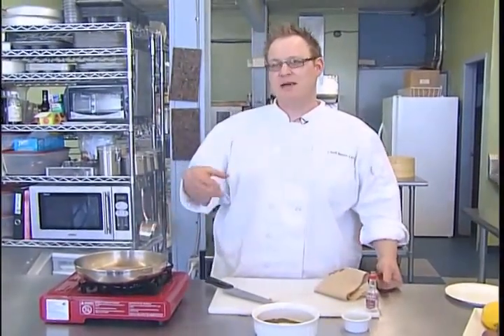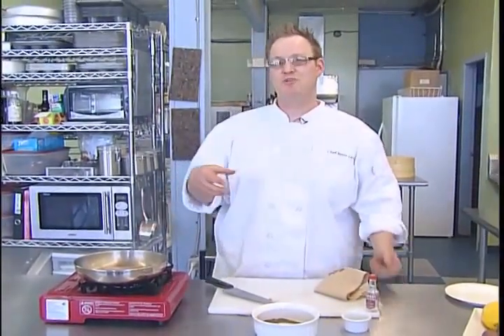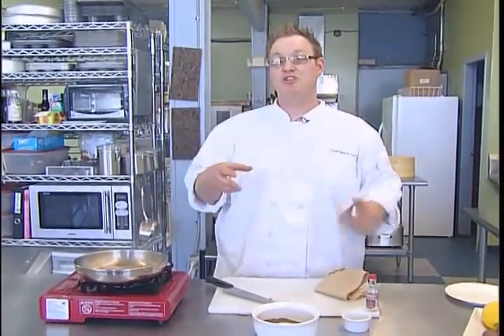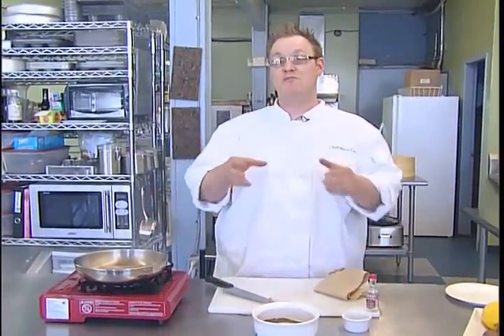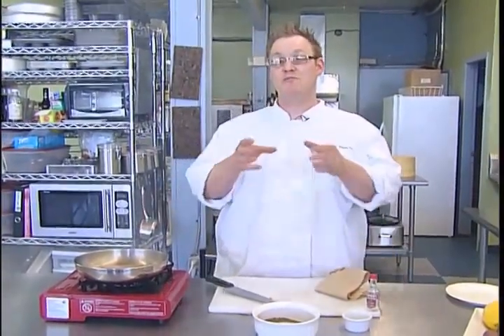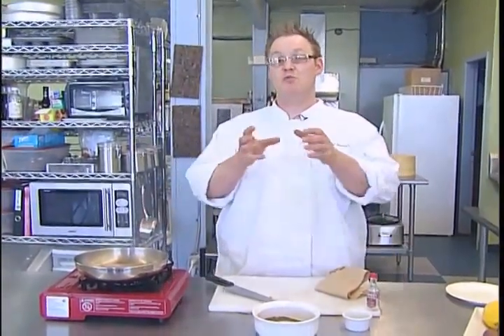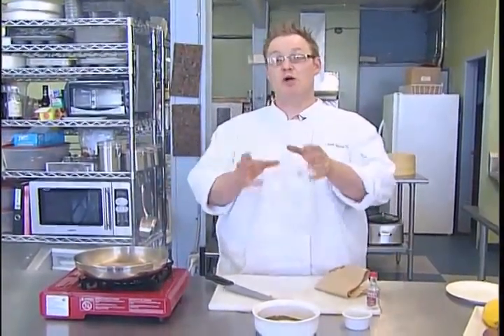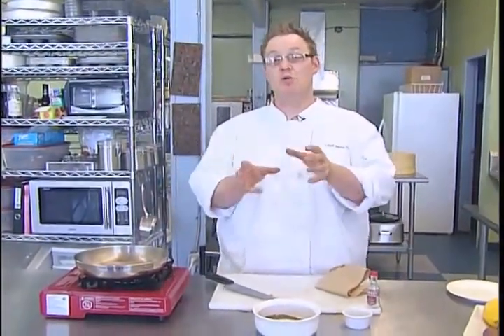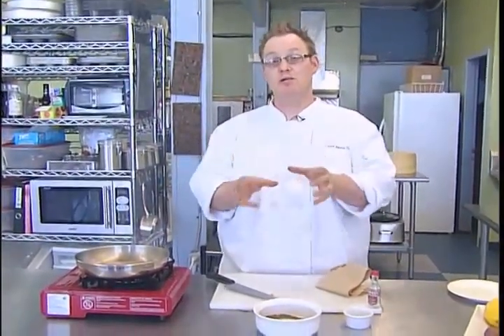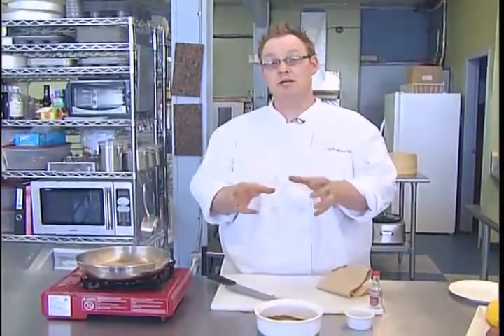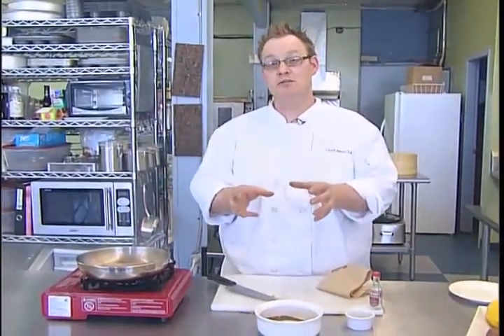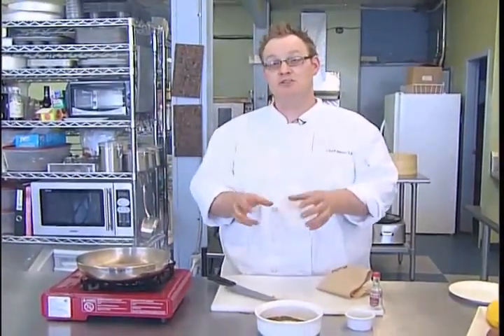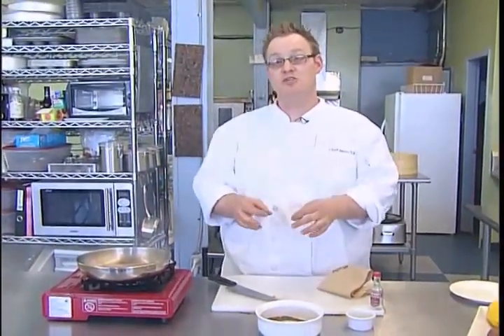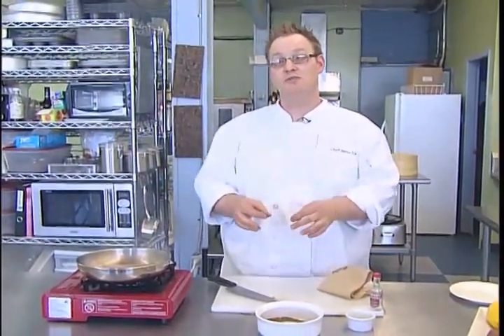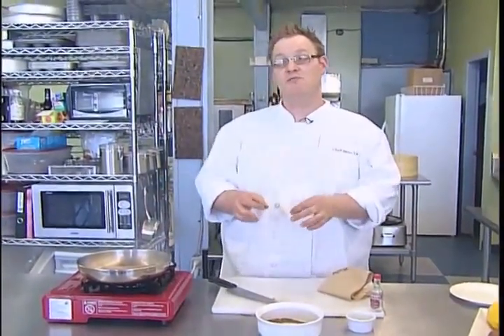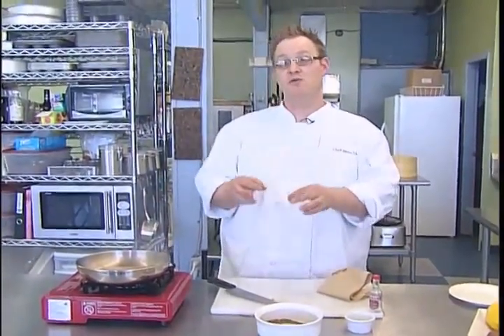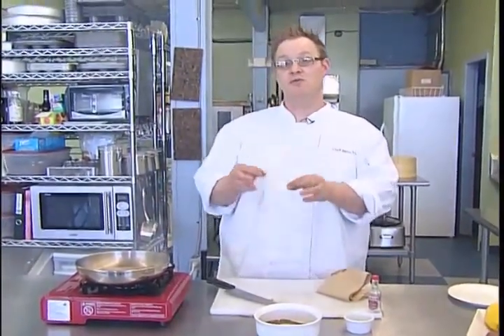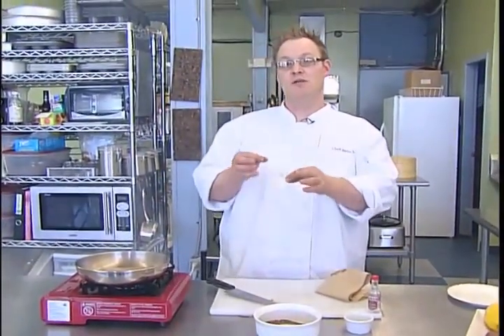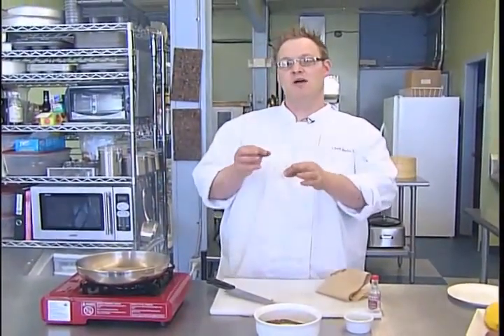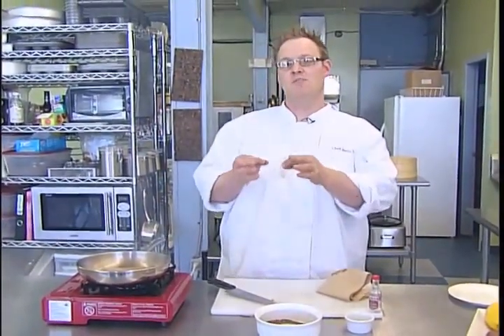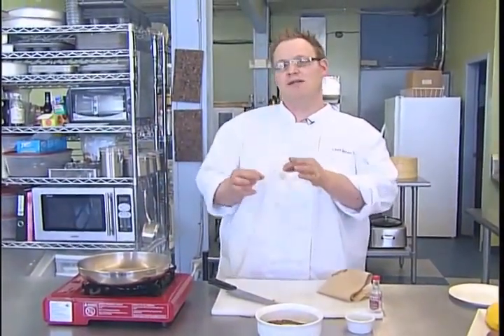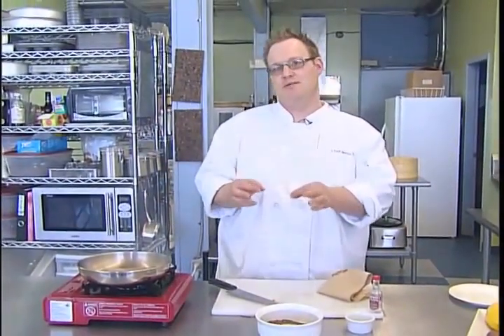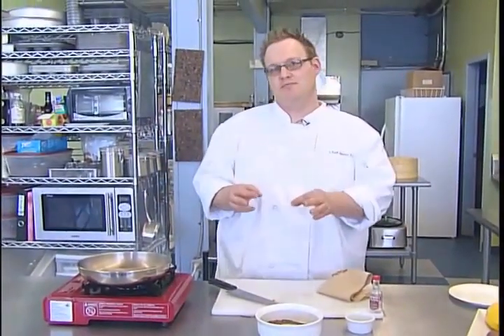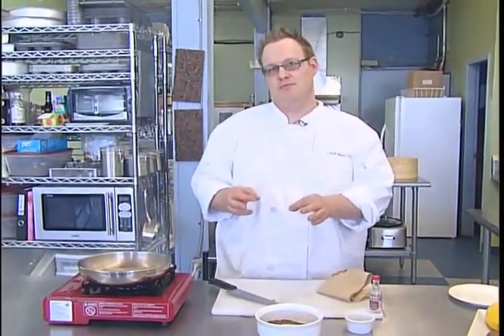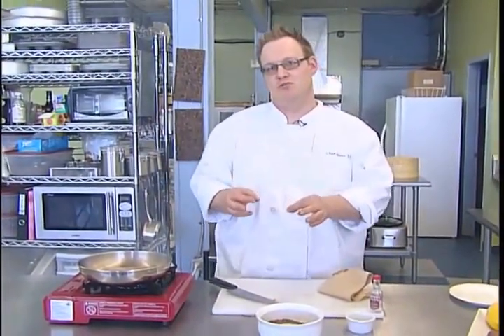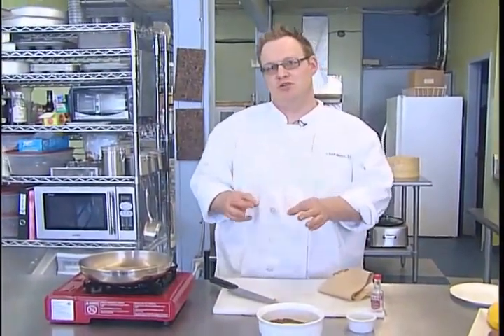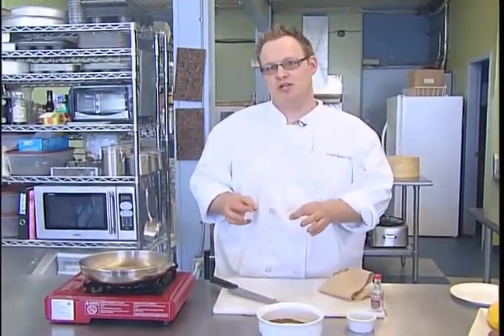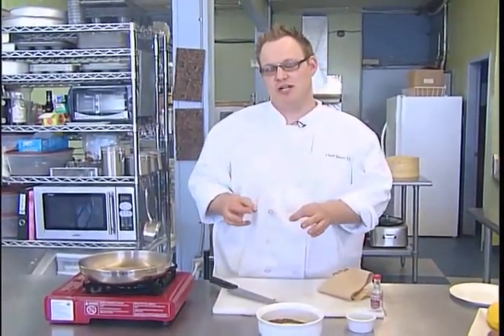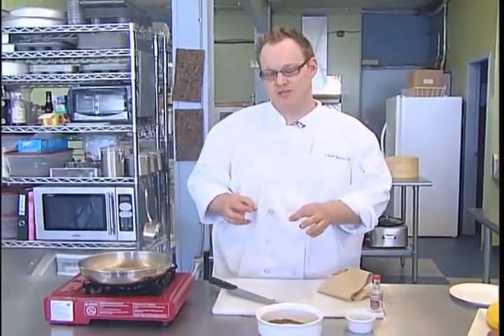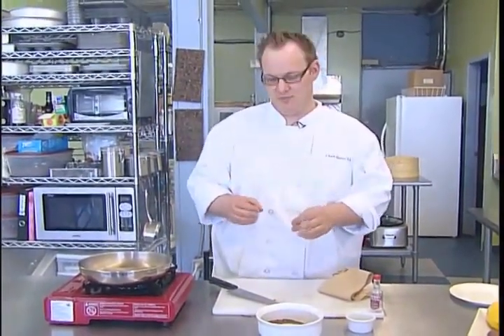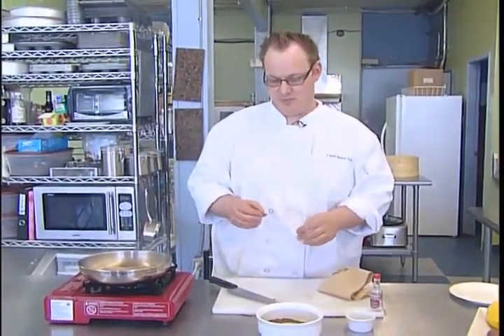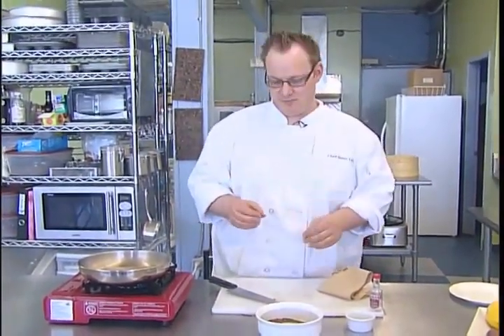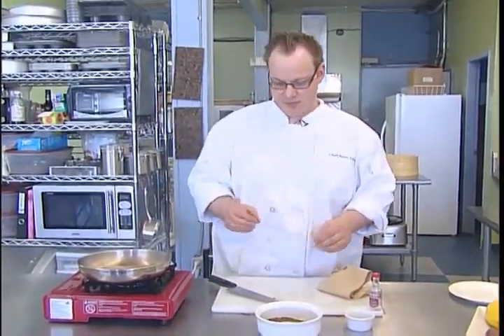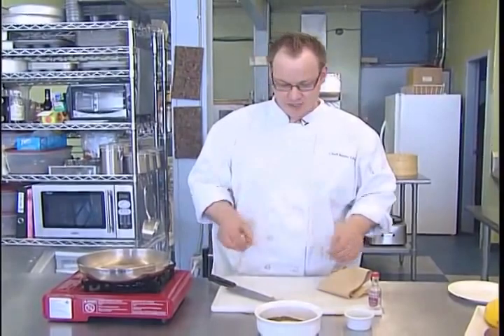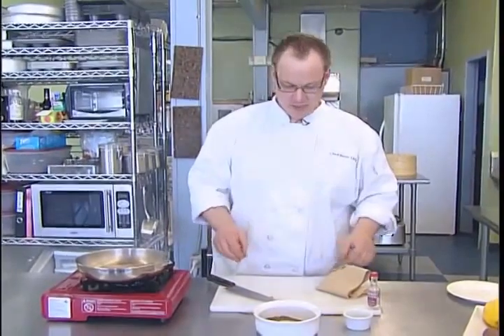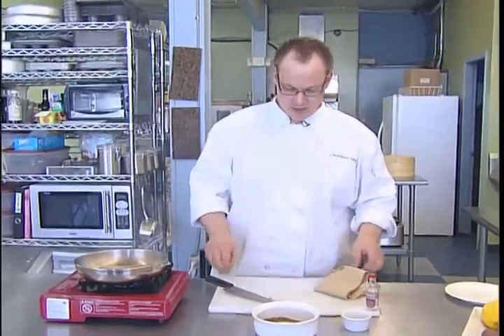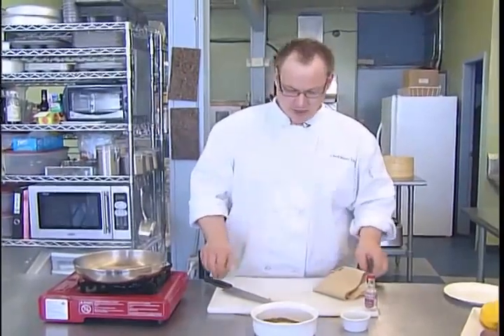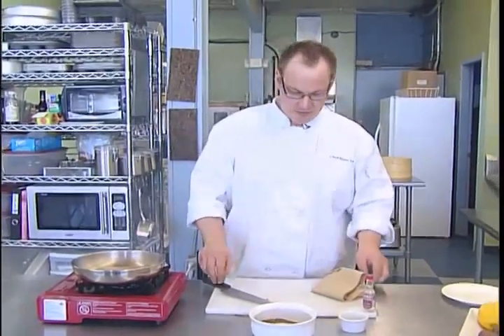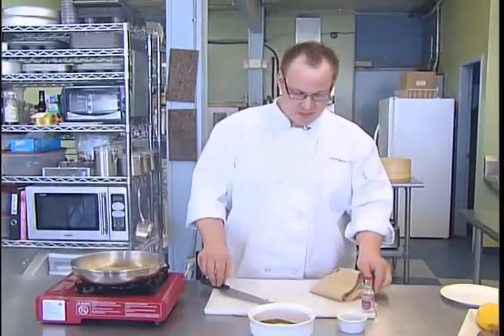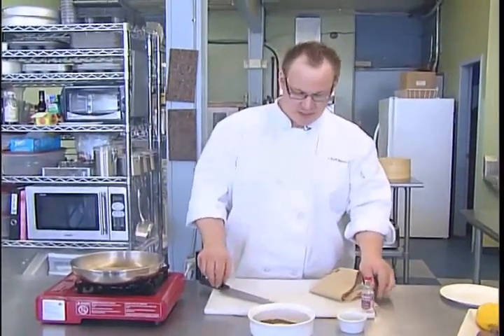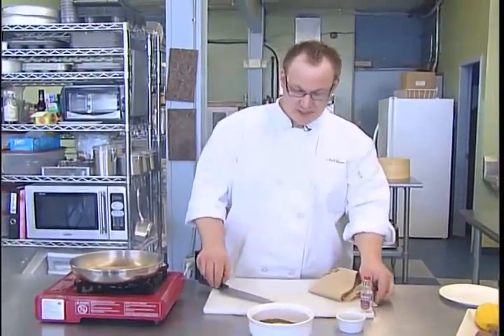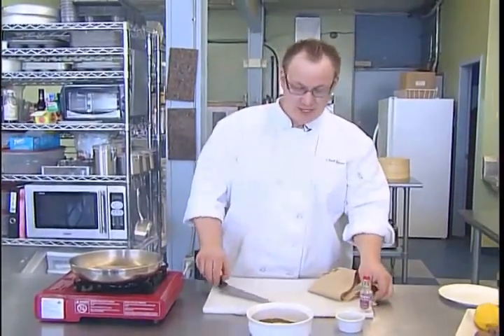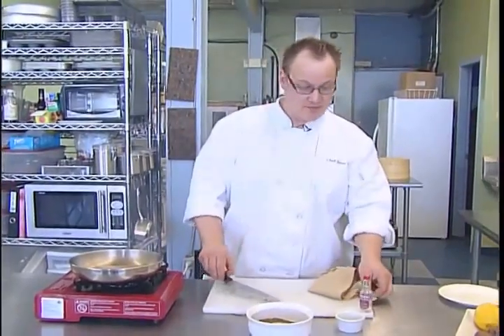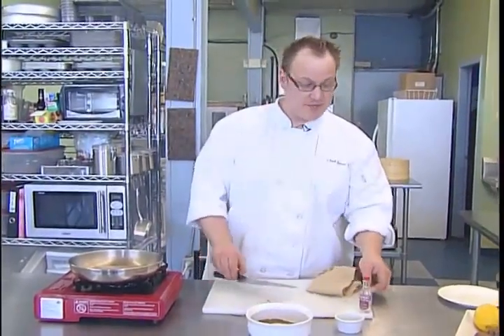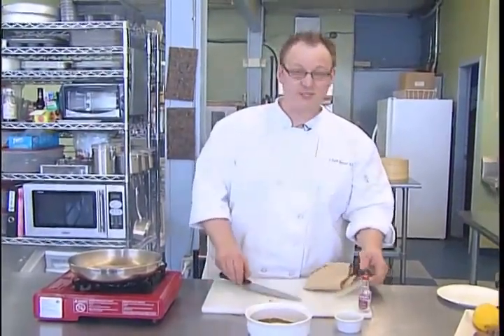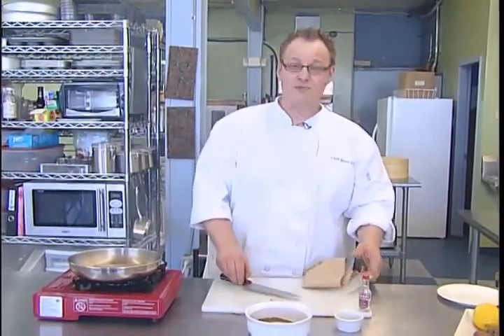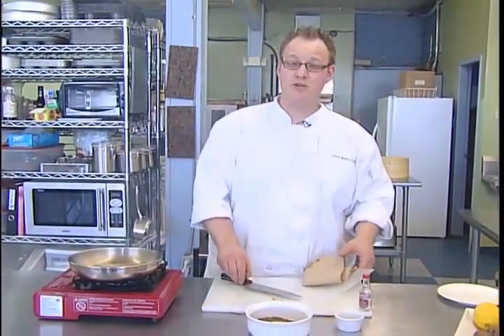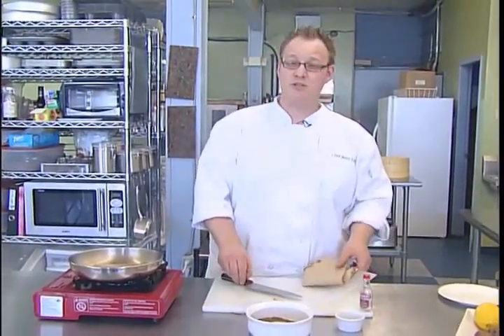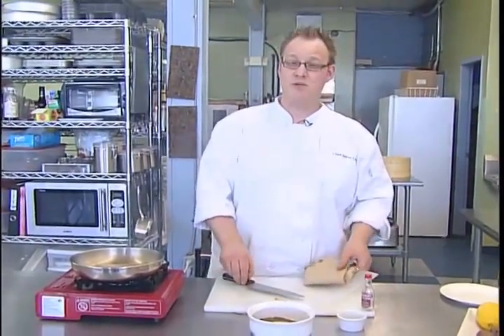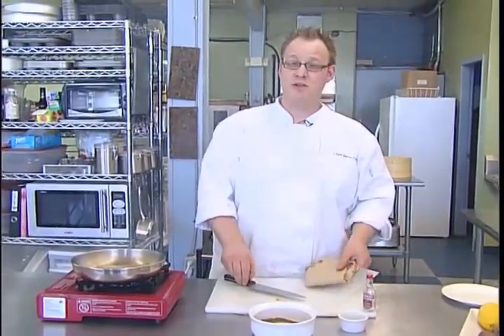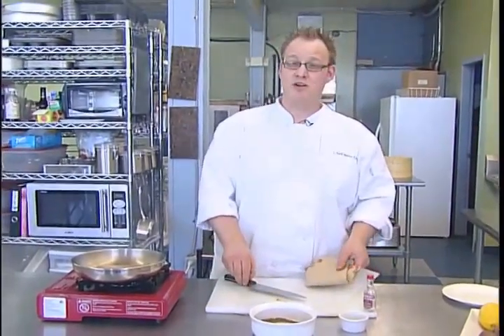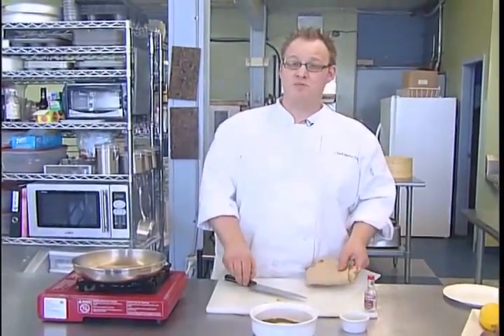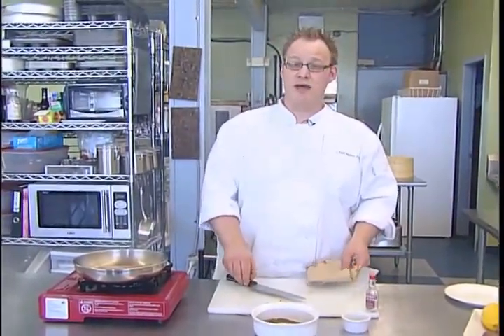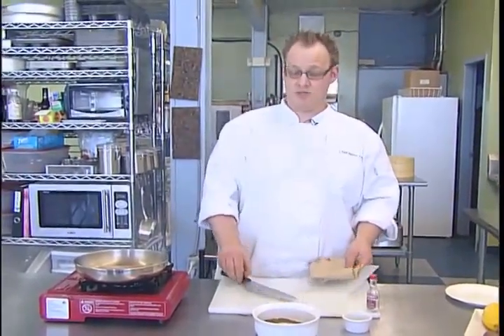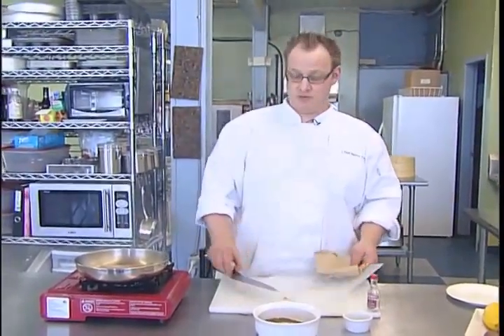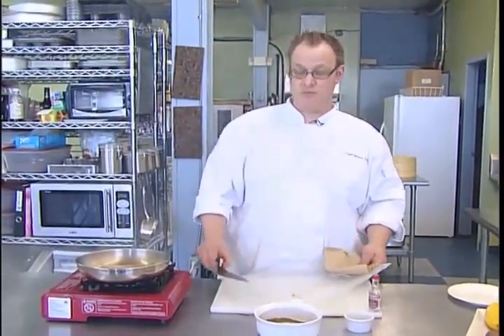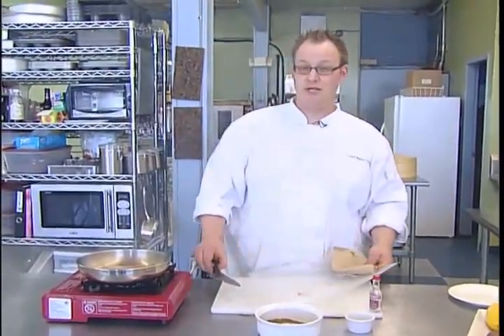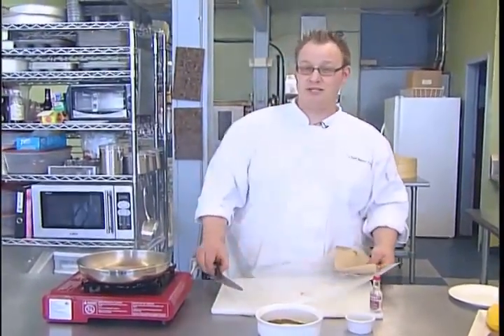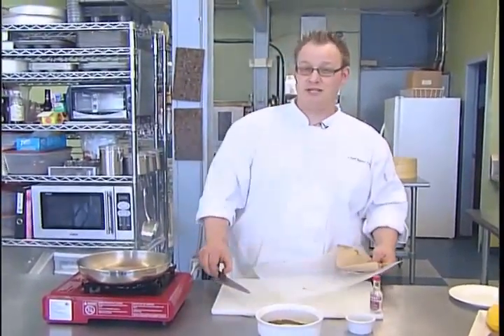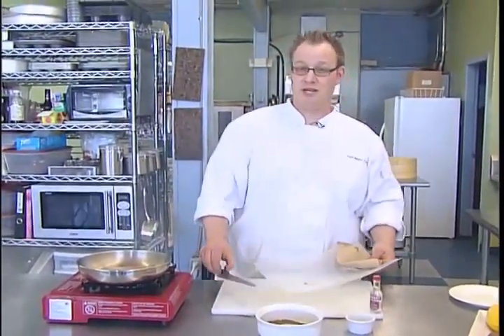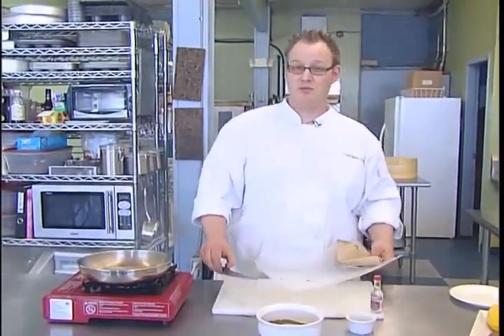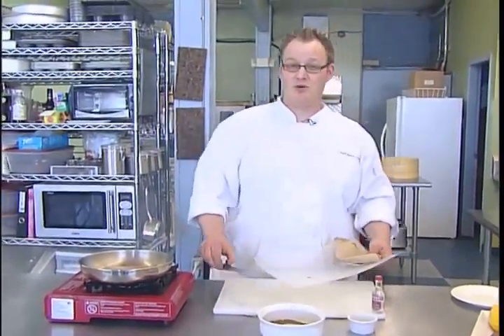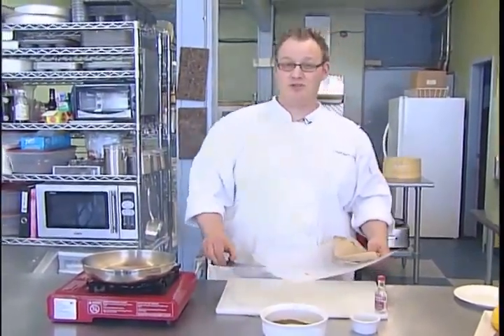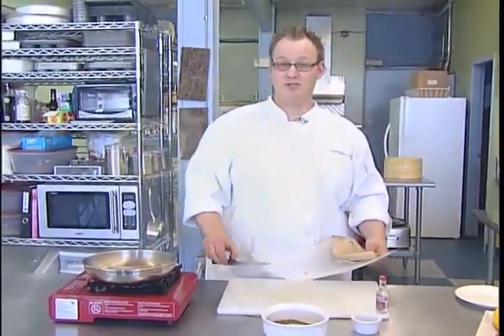Salmon should never be well well done — it should be about a medium, that's where it should actually be. So I'm just going to clean up and we're going to start making our carpaccio and setting up our greens.